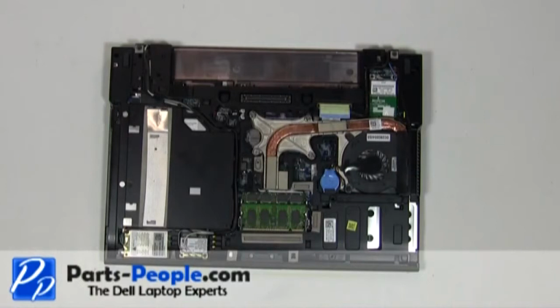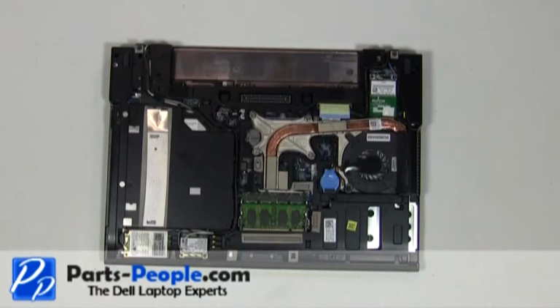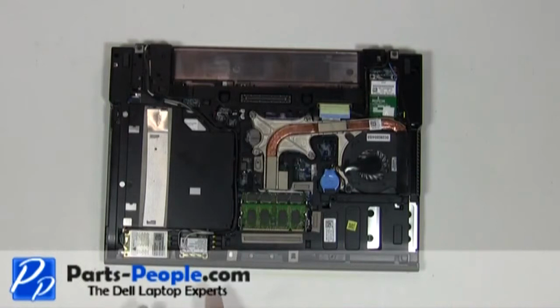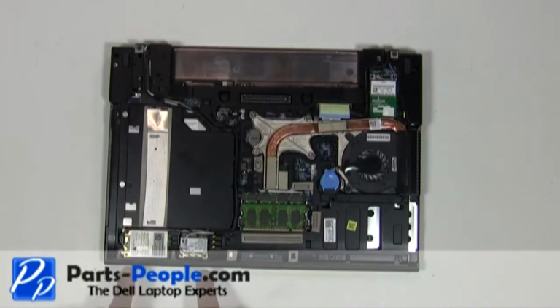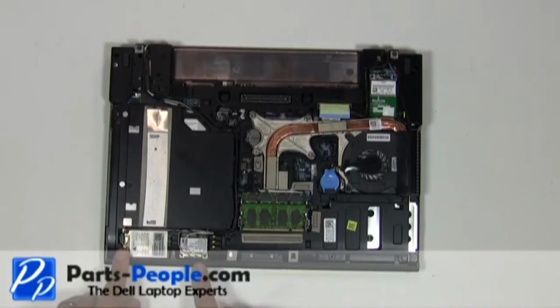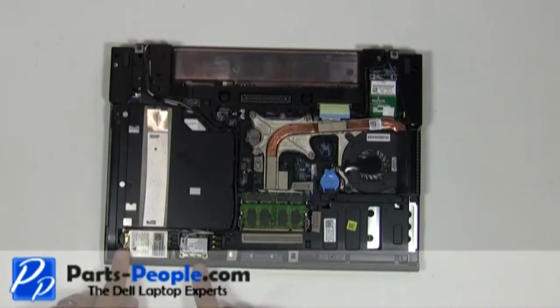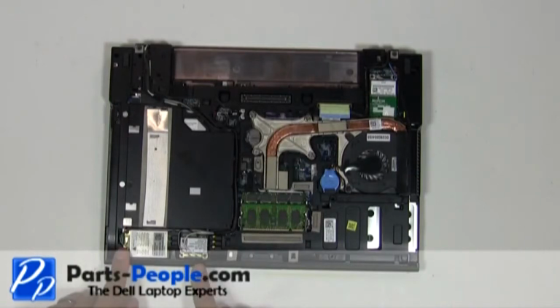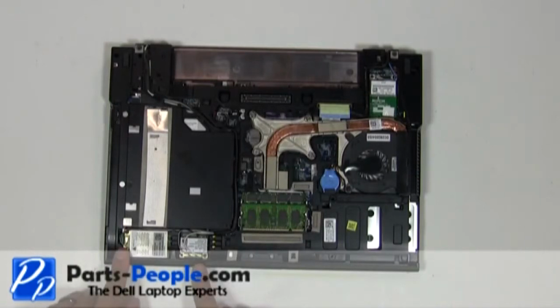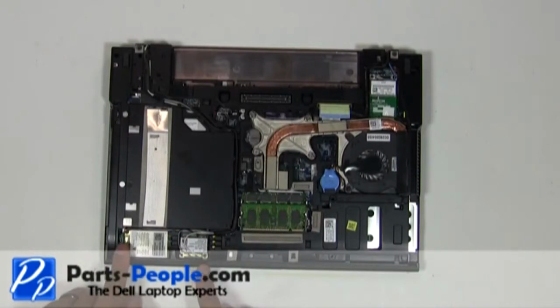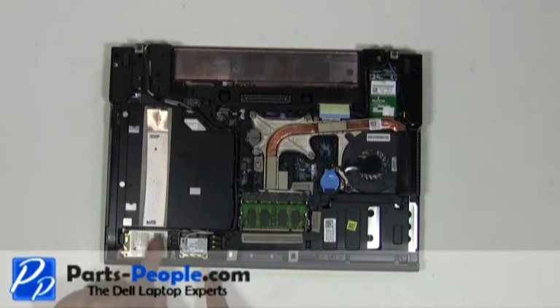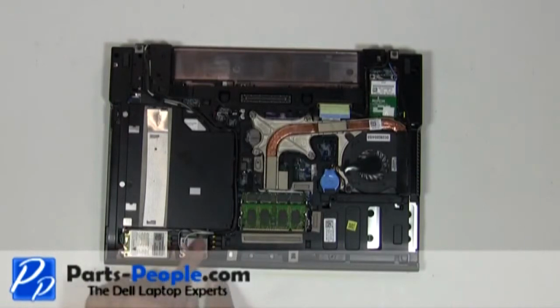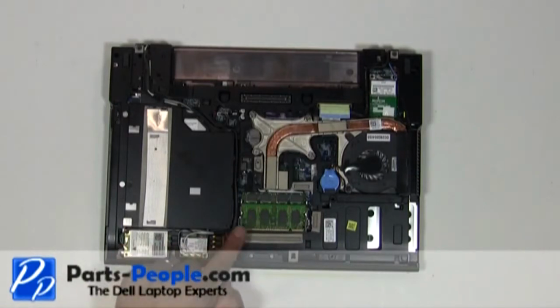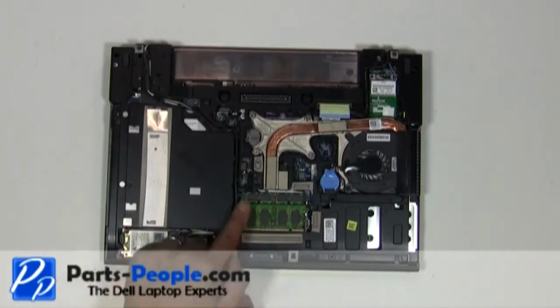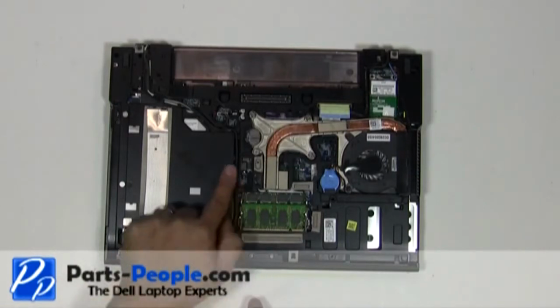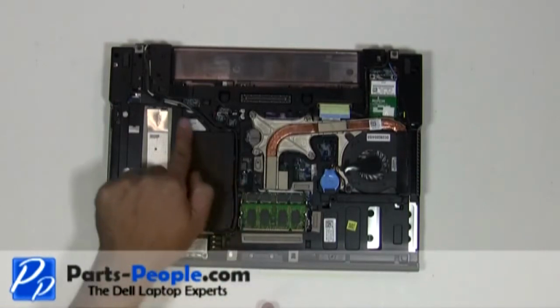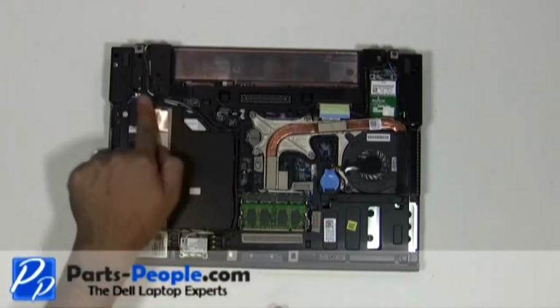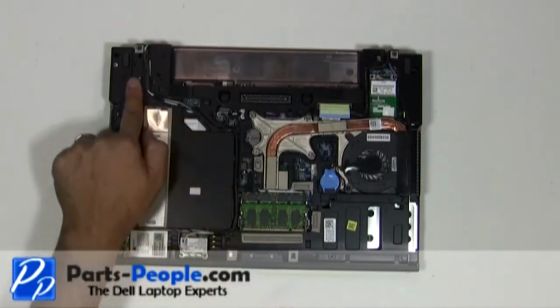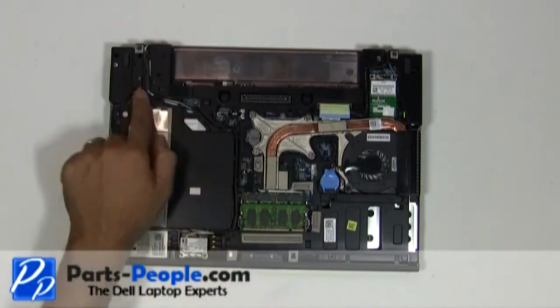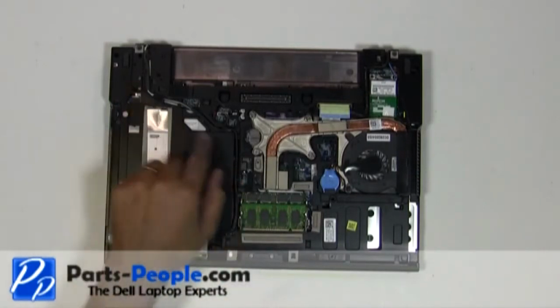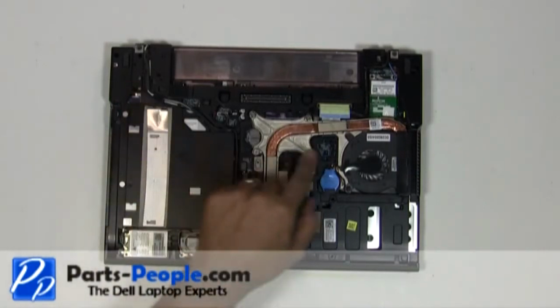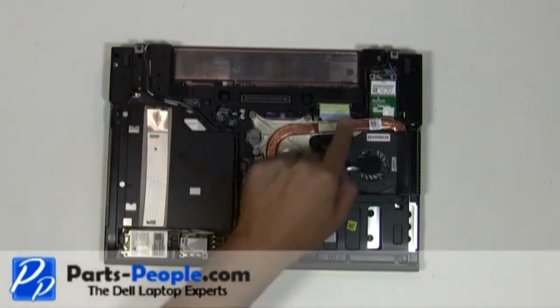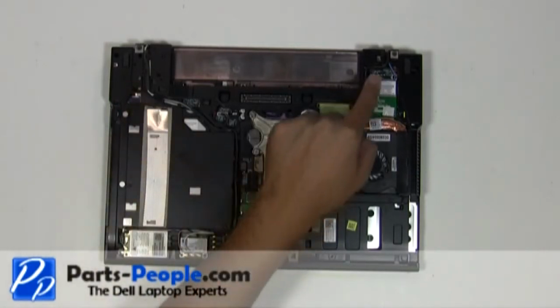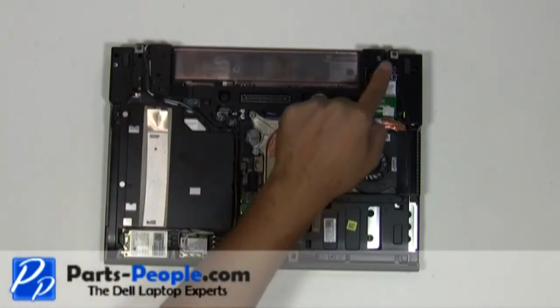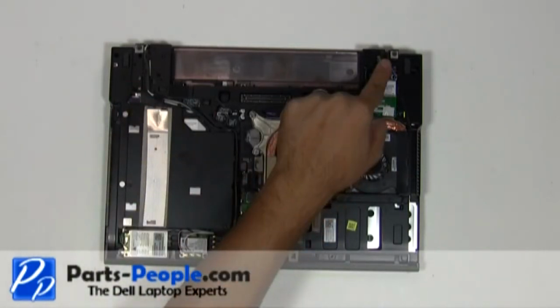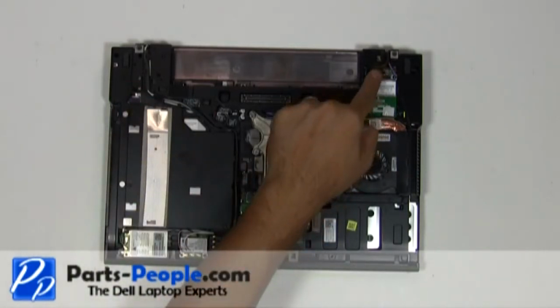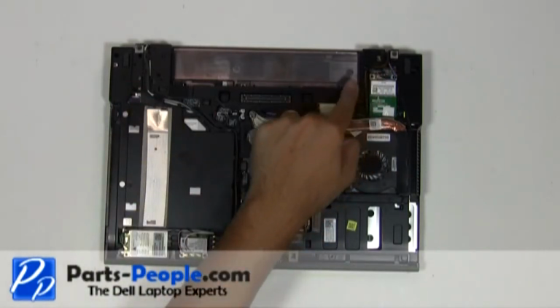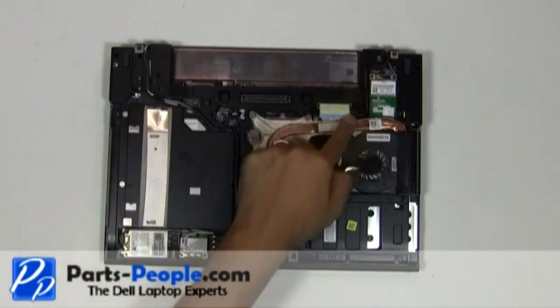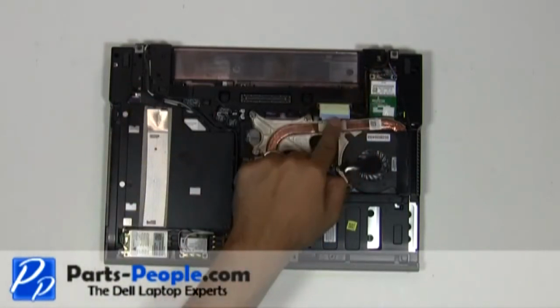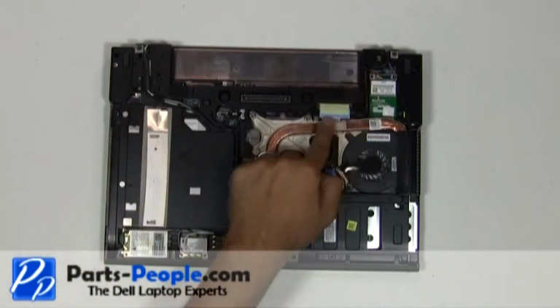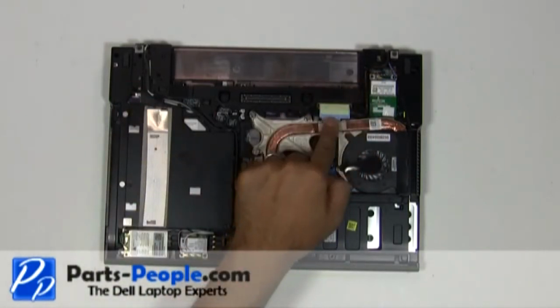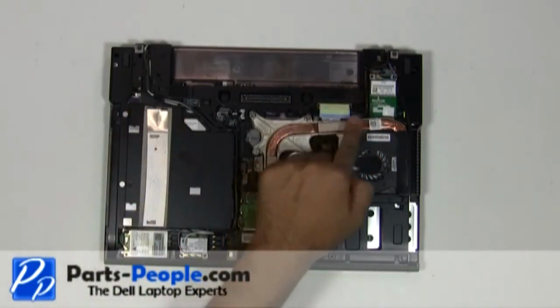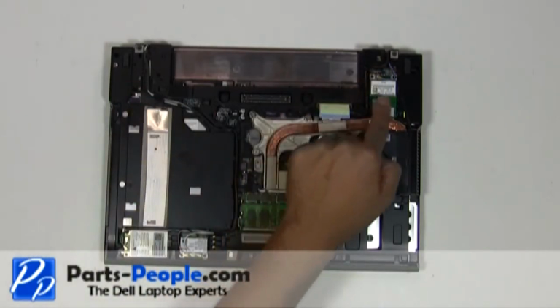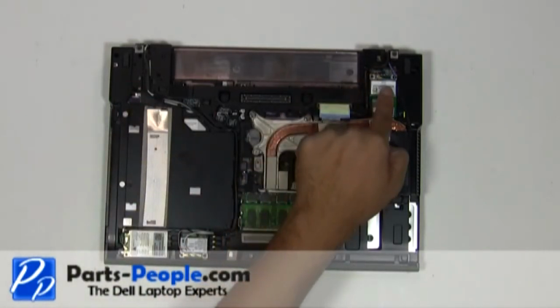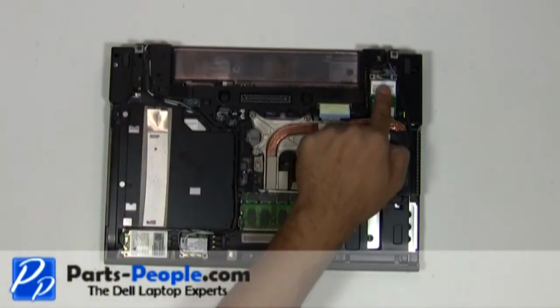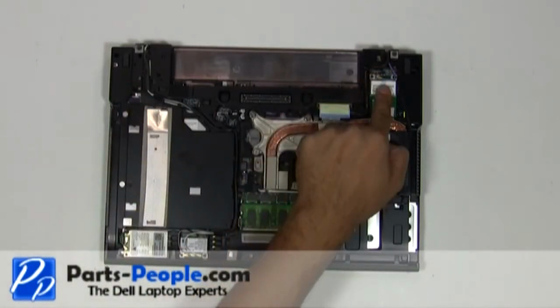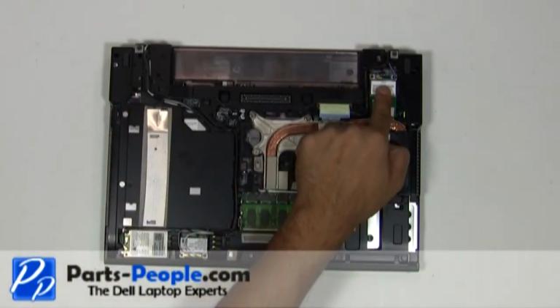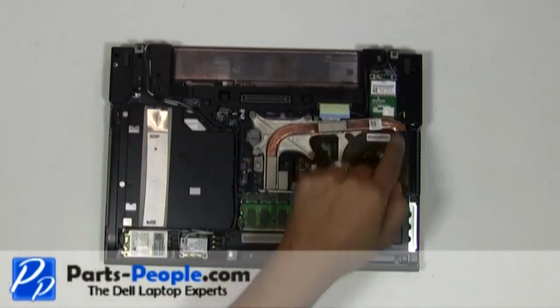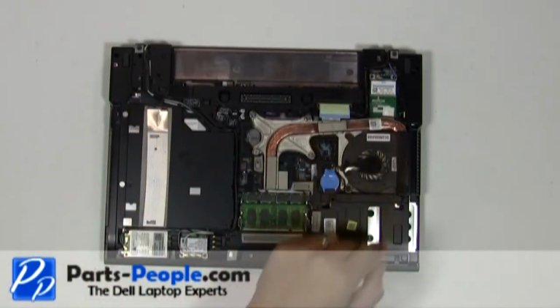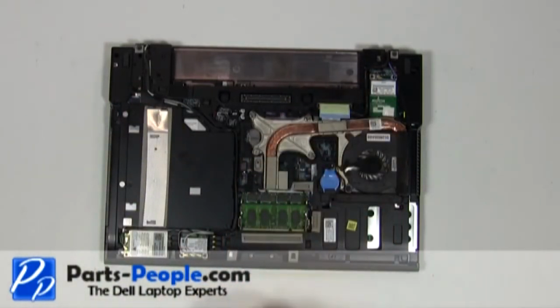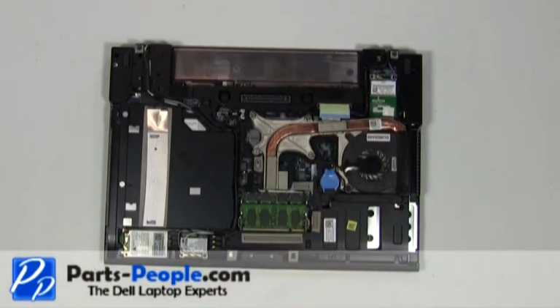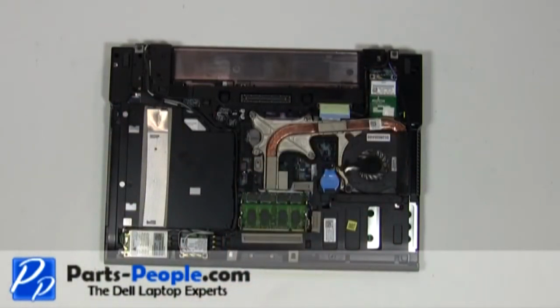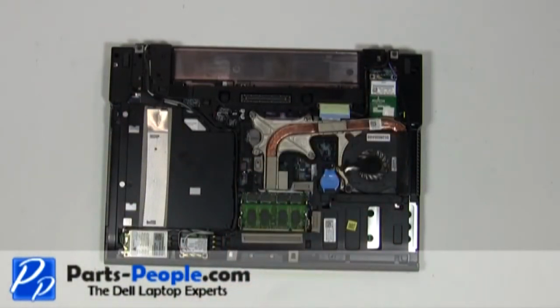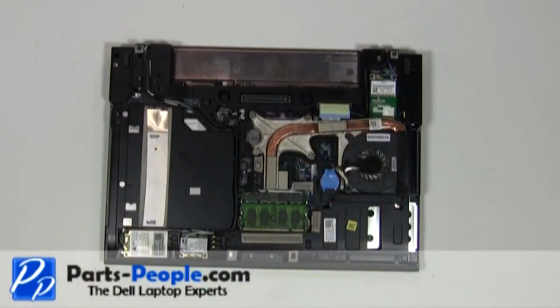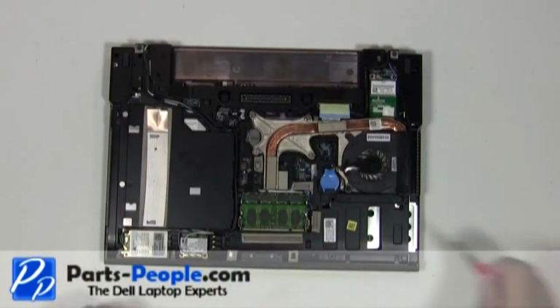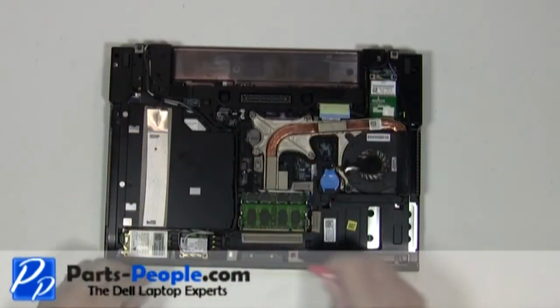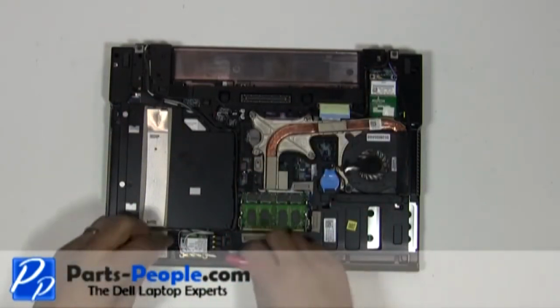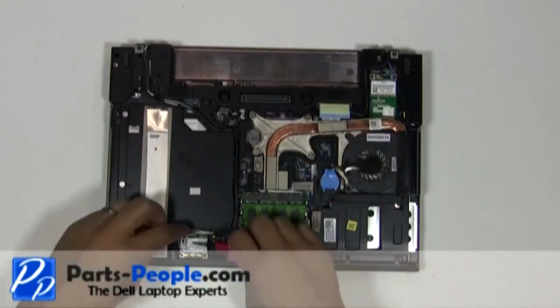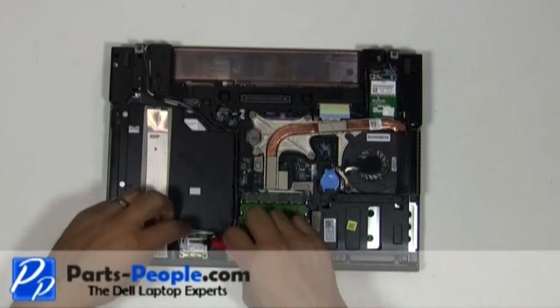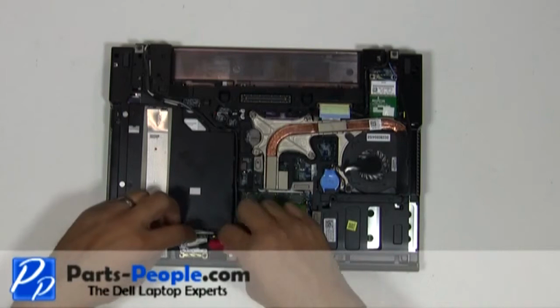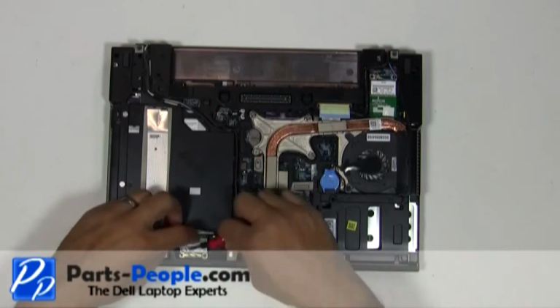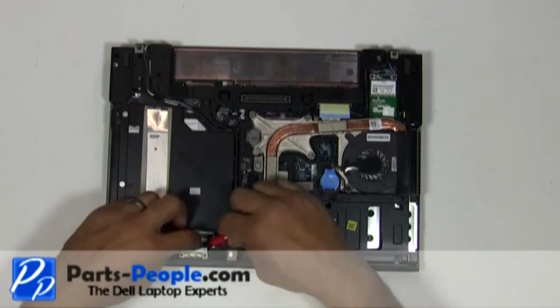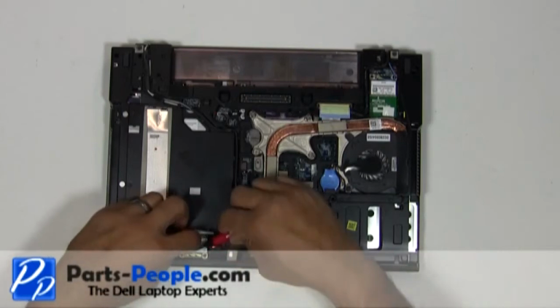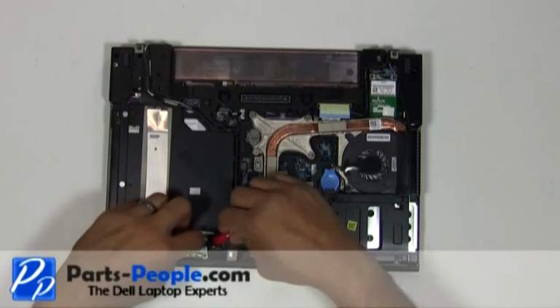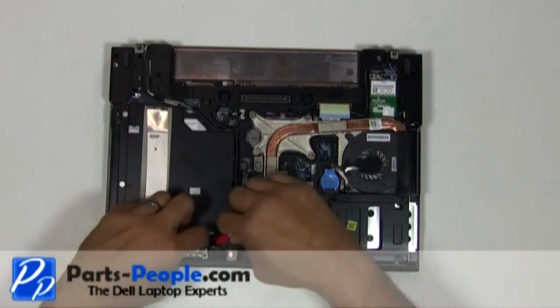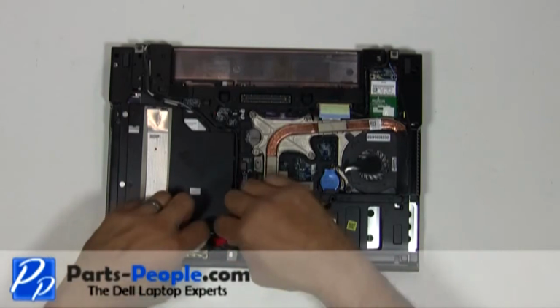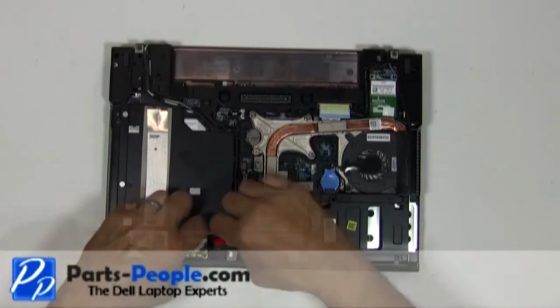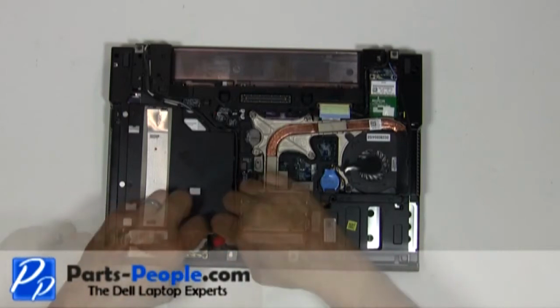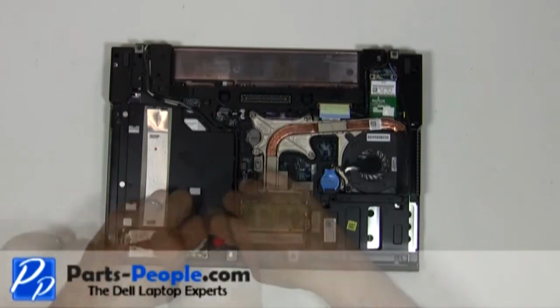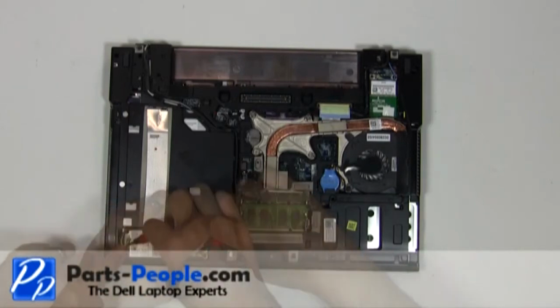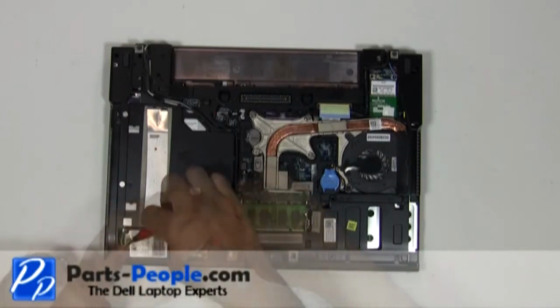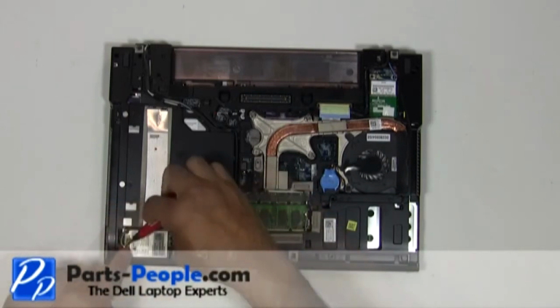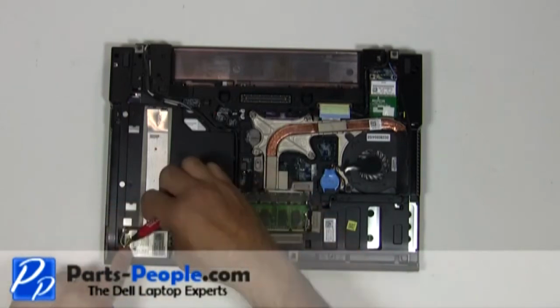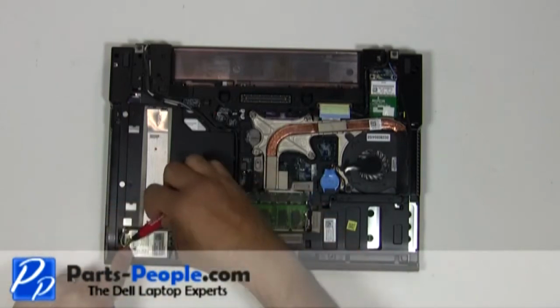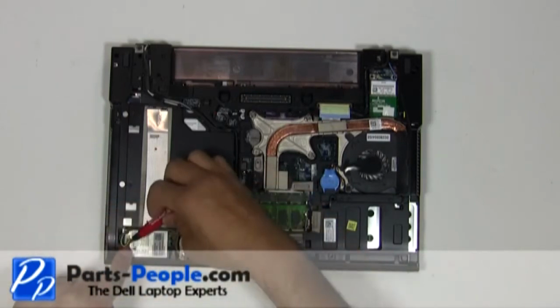Disconnect the antenna cables from the wireless cards. Disconnect the LCD cable from the motherboard. Remove the cables from the routing channels.